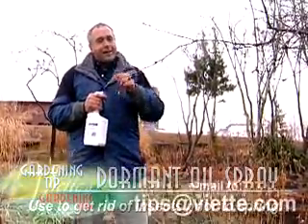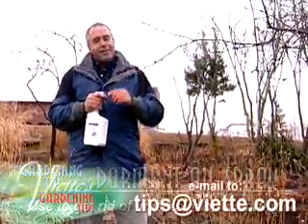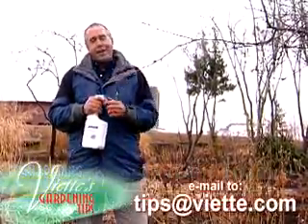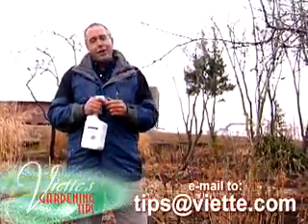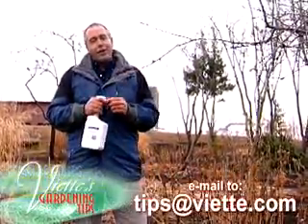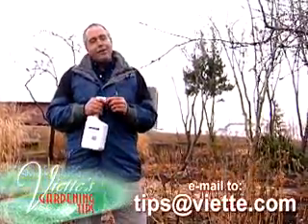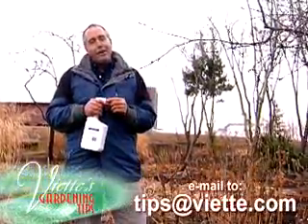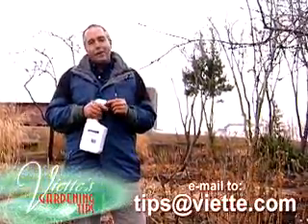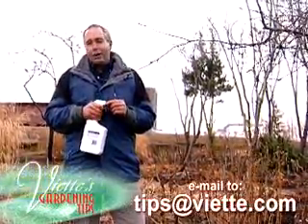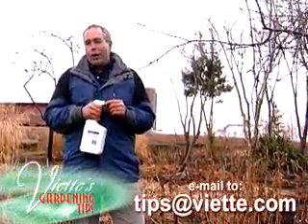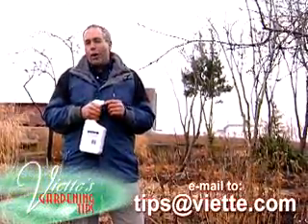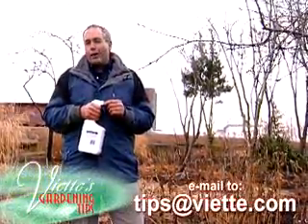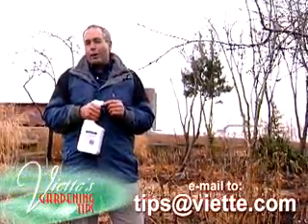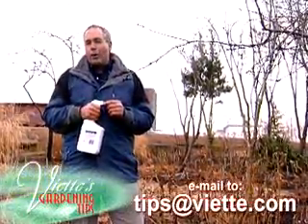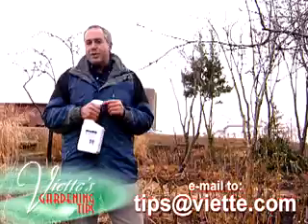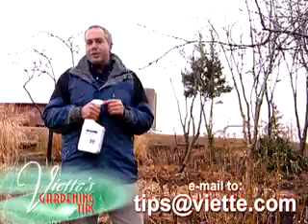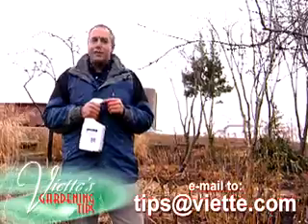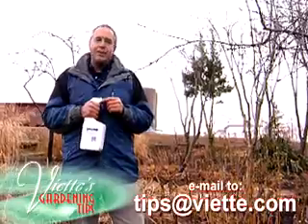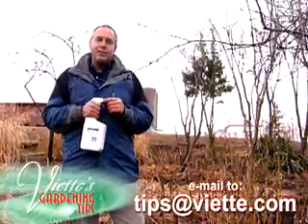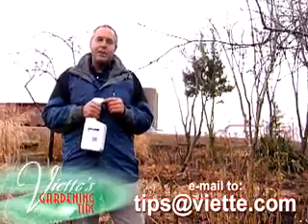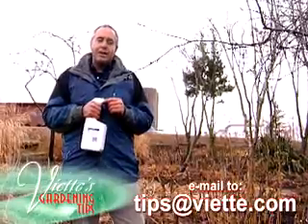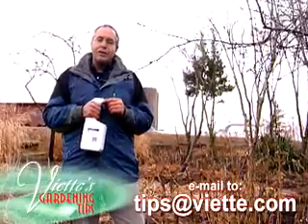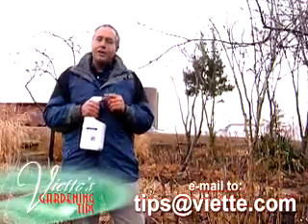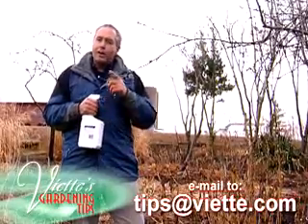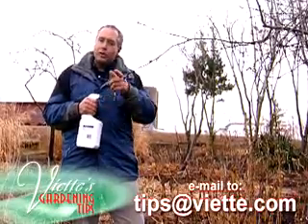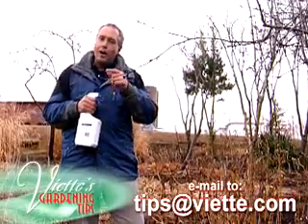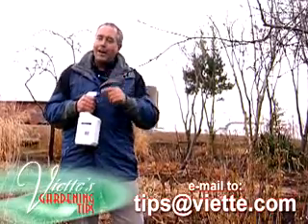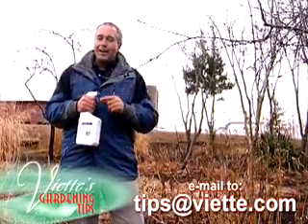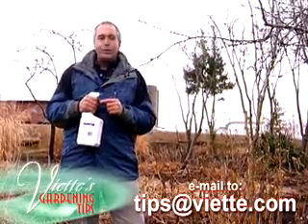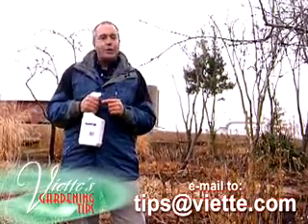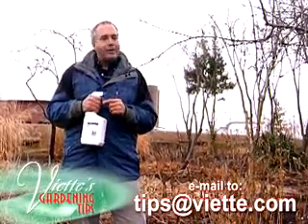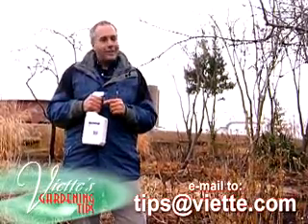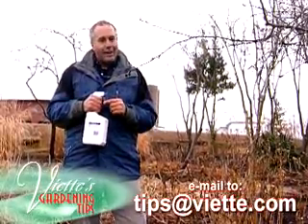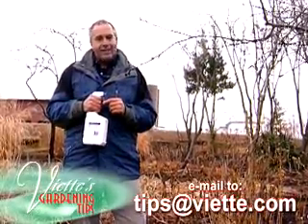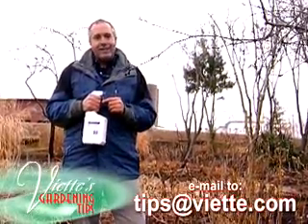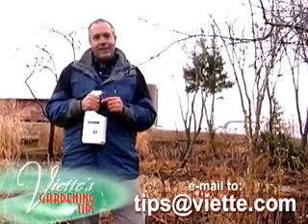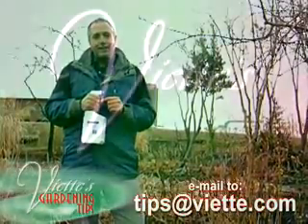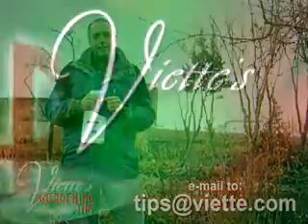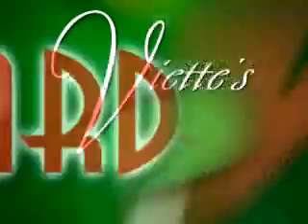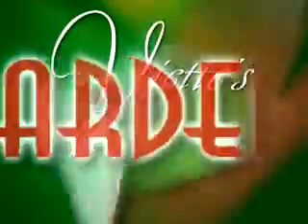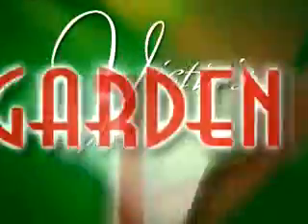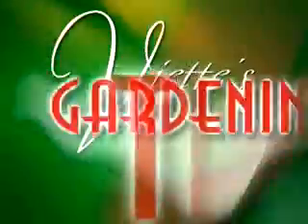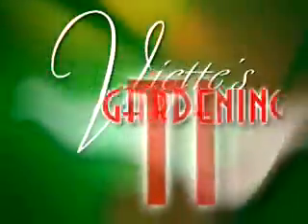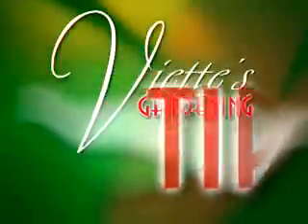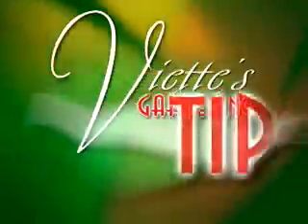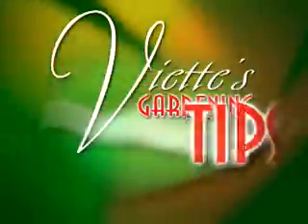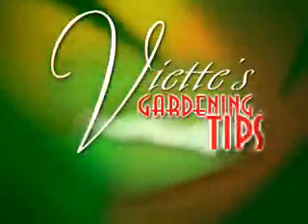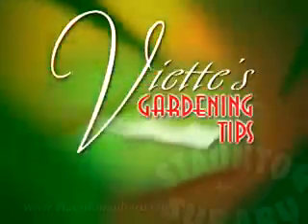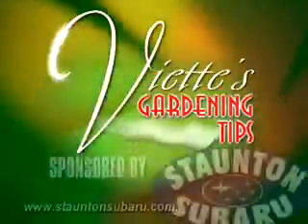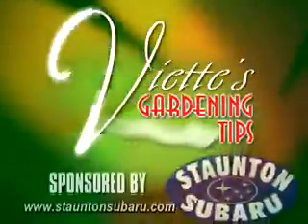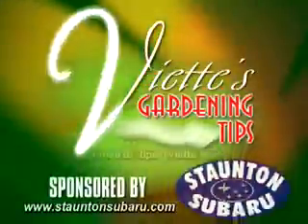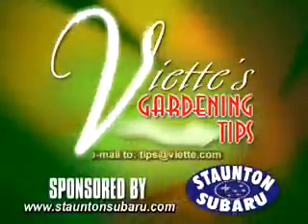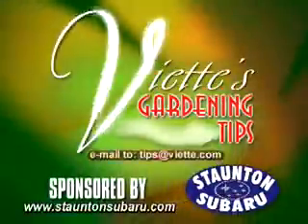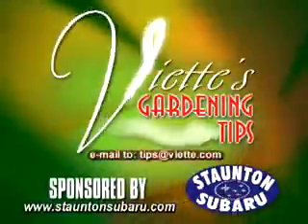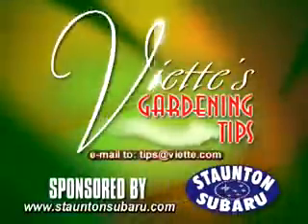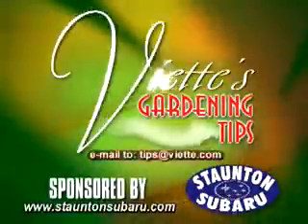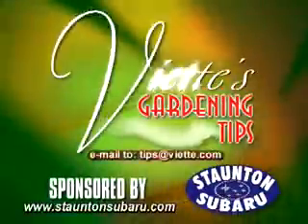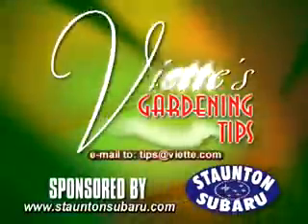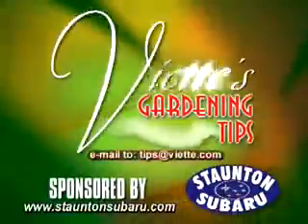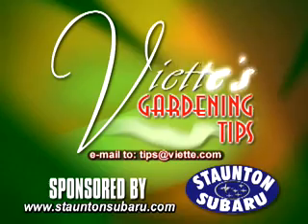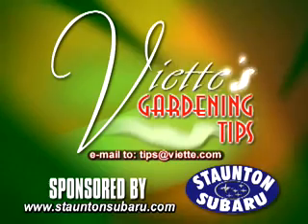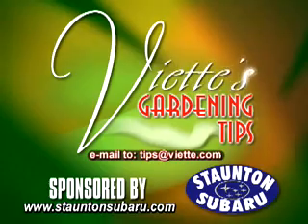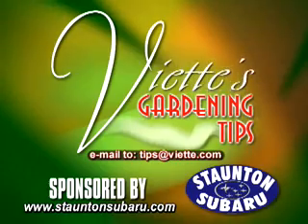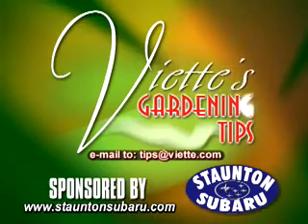Send or email me a gardening question to this station and I'll try to answer it next time. Viet's Gardening Tips, brought to you by Stanton Subaru.